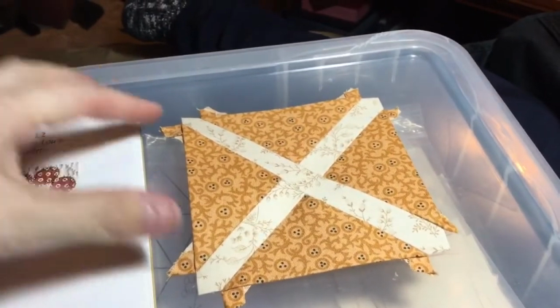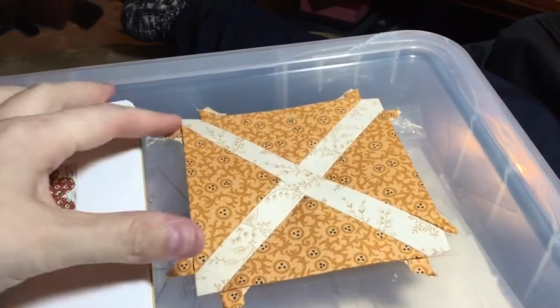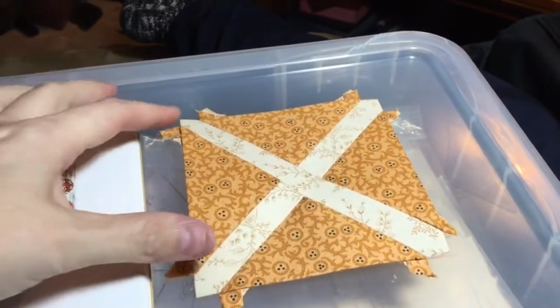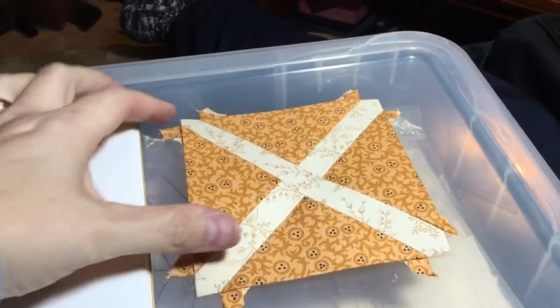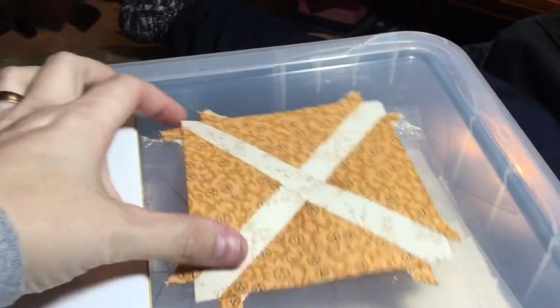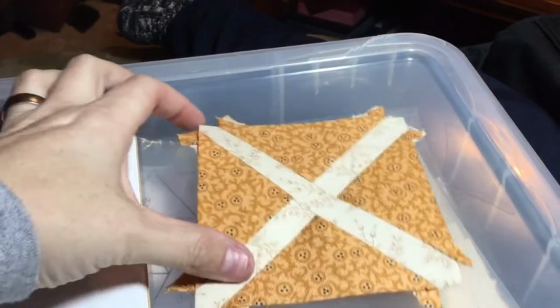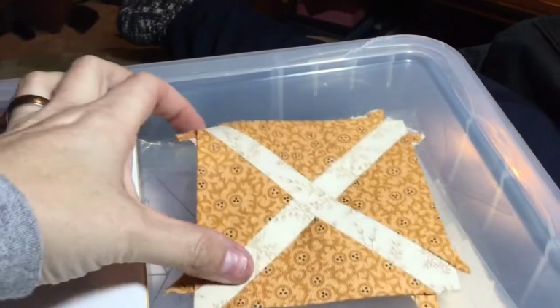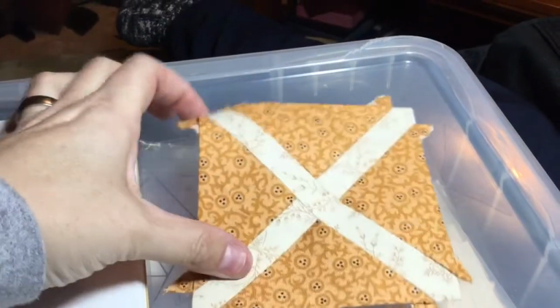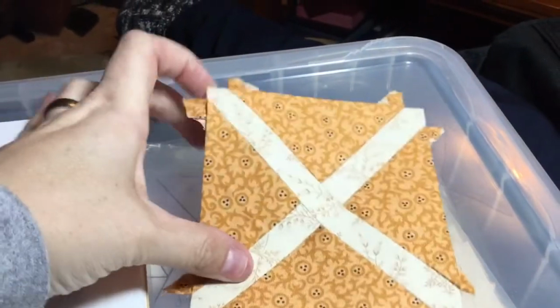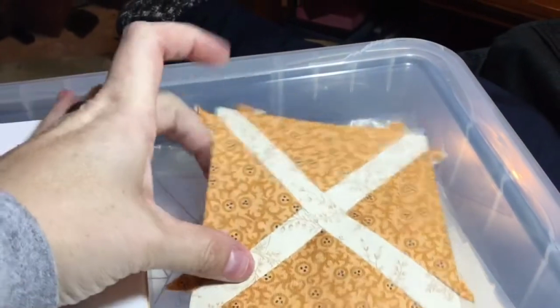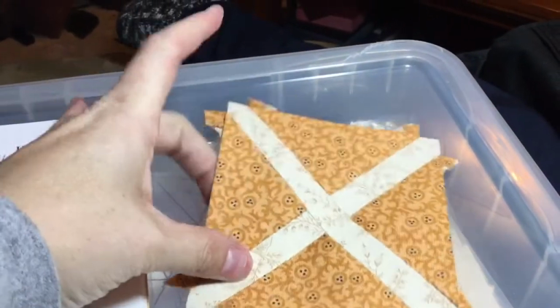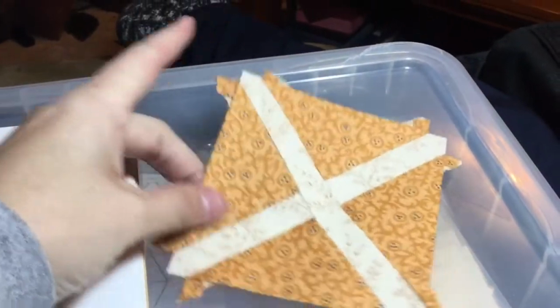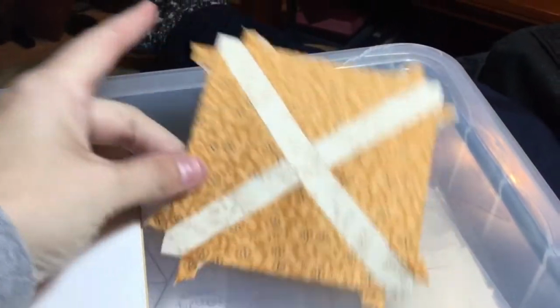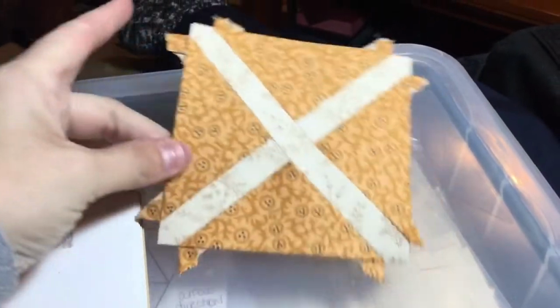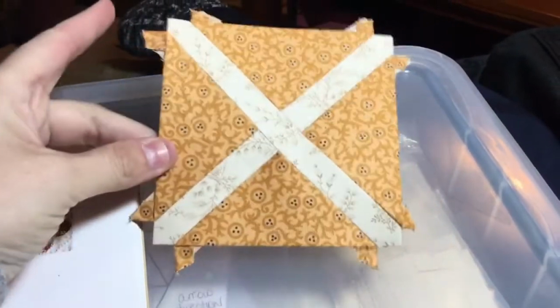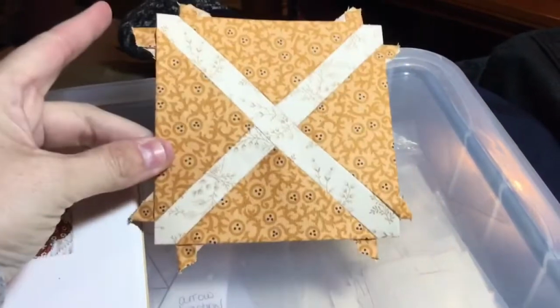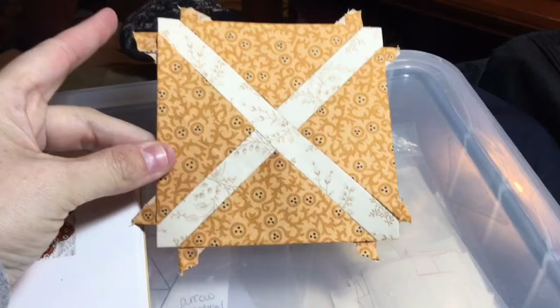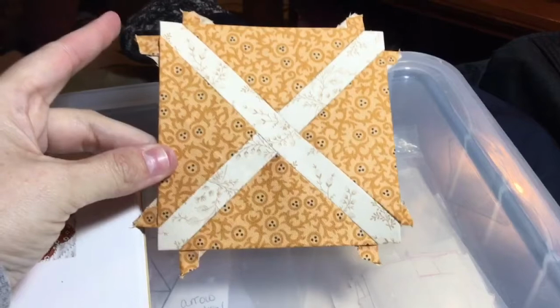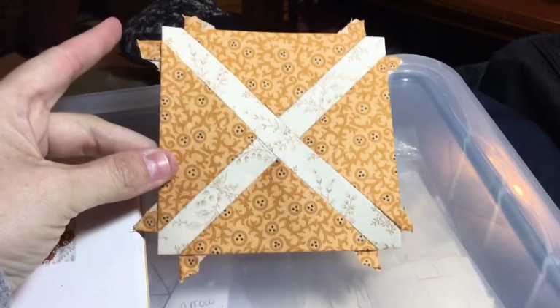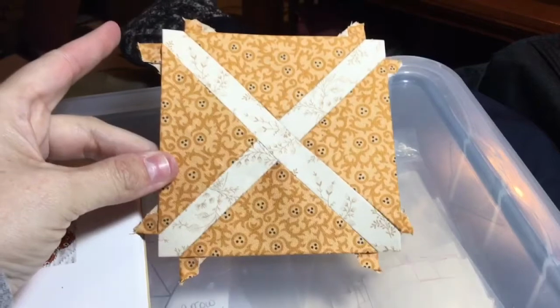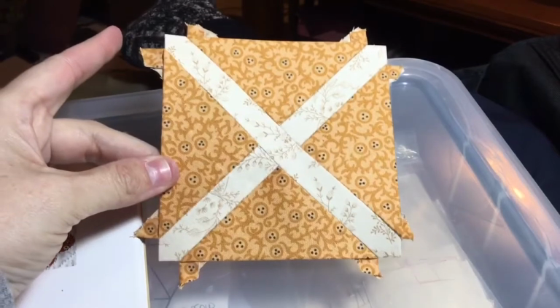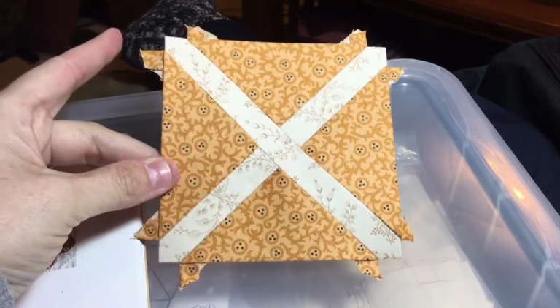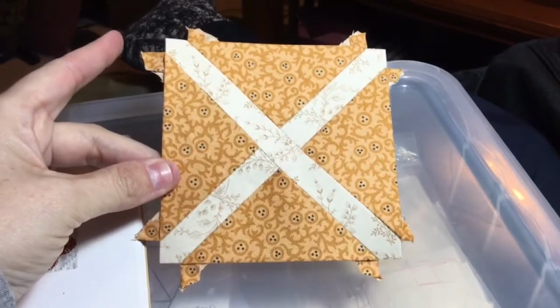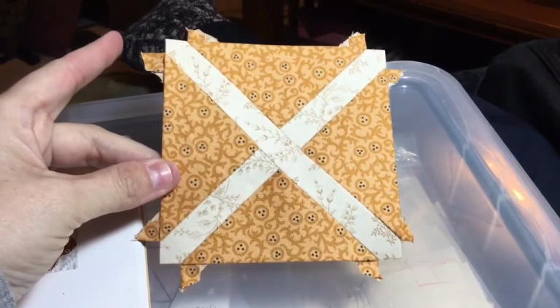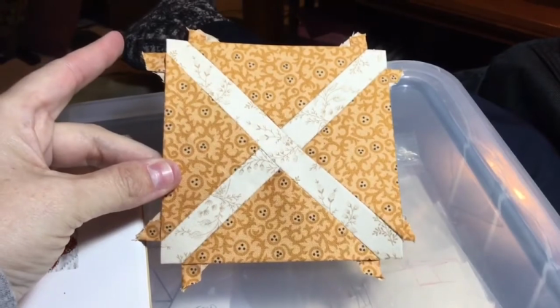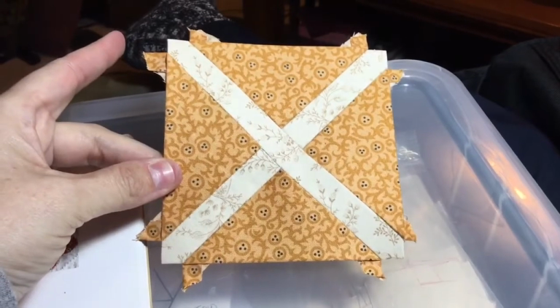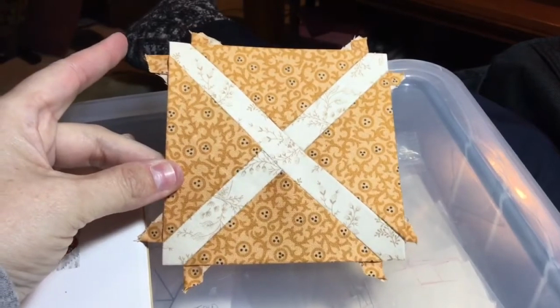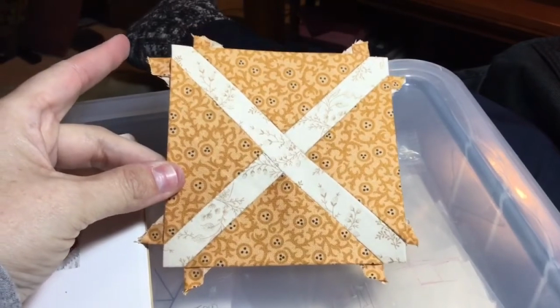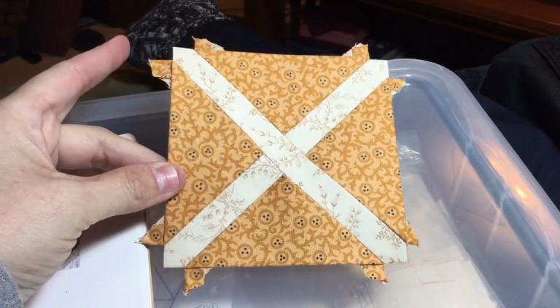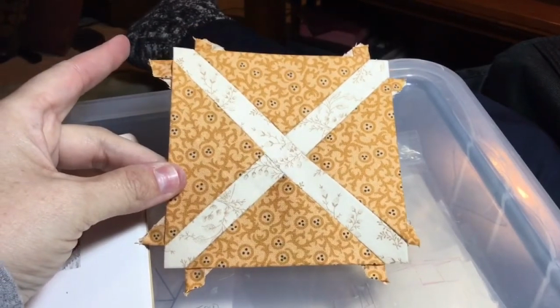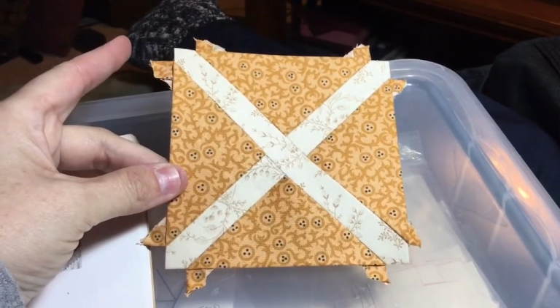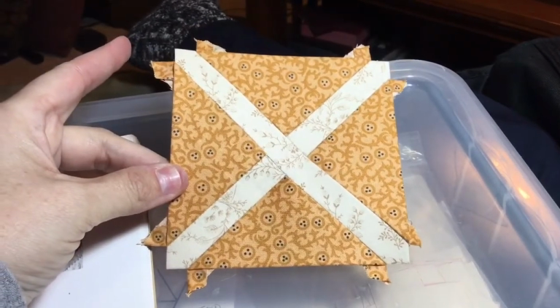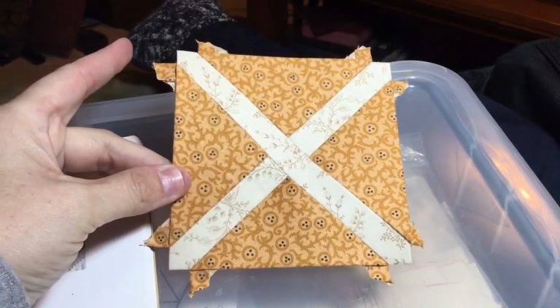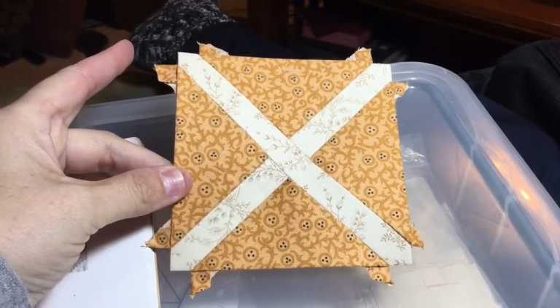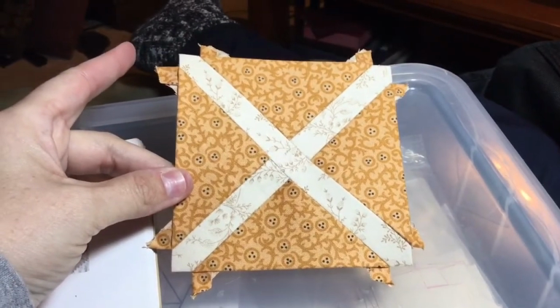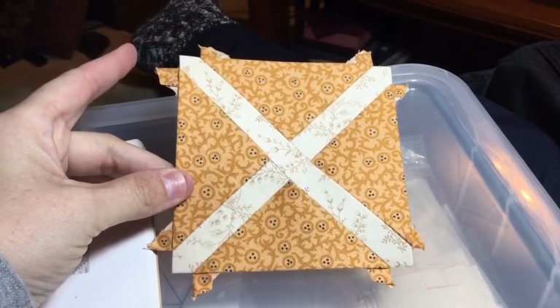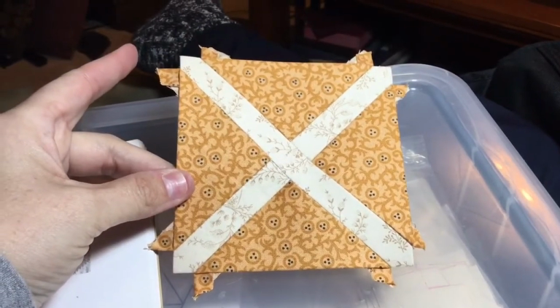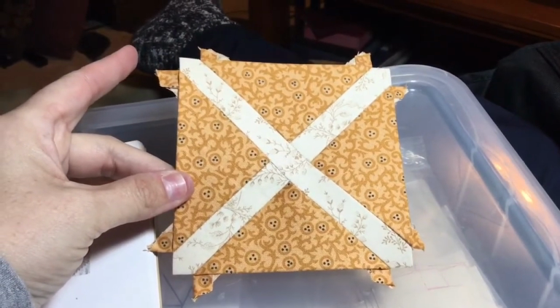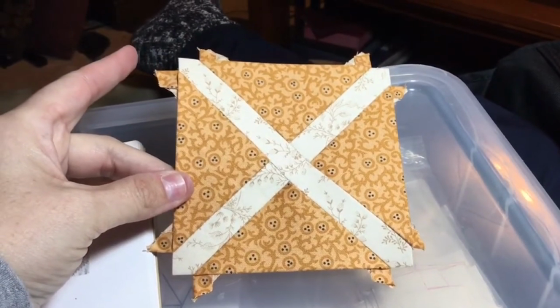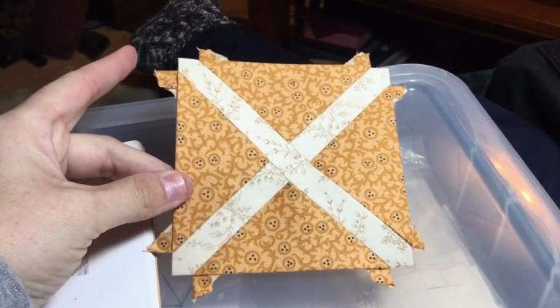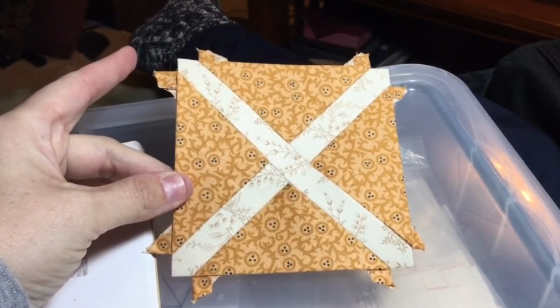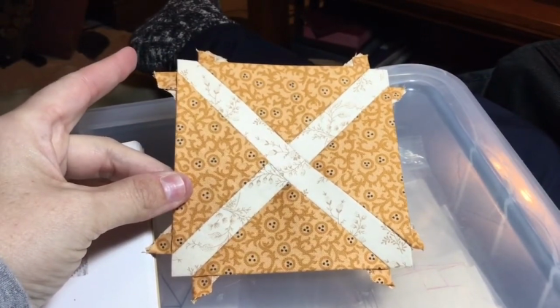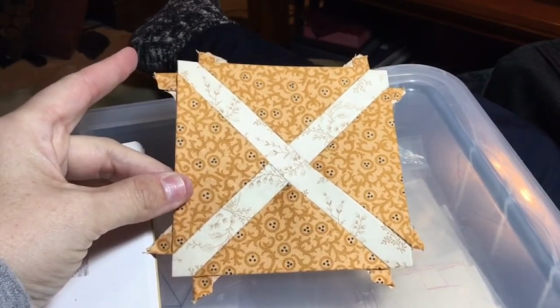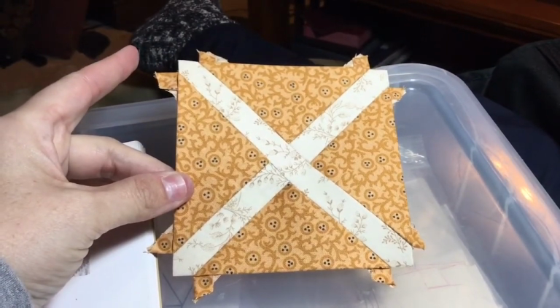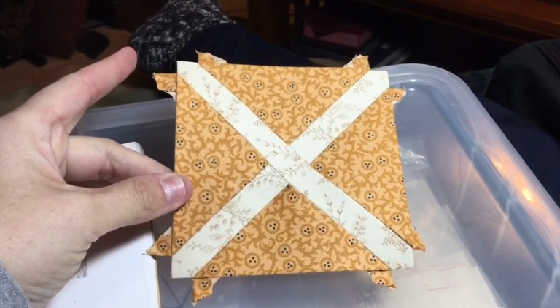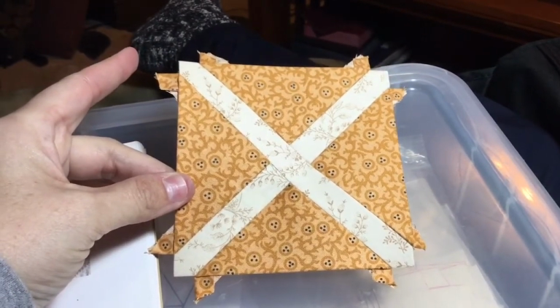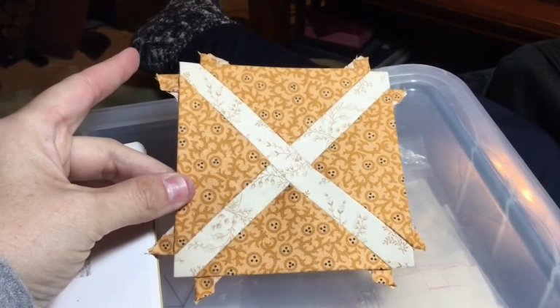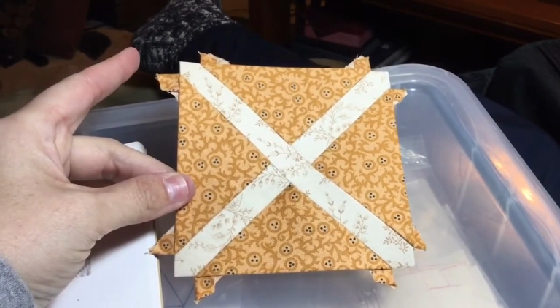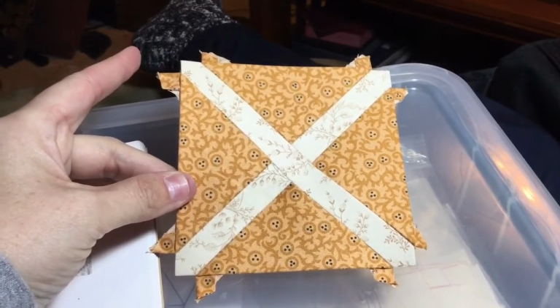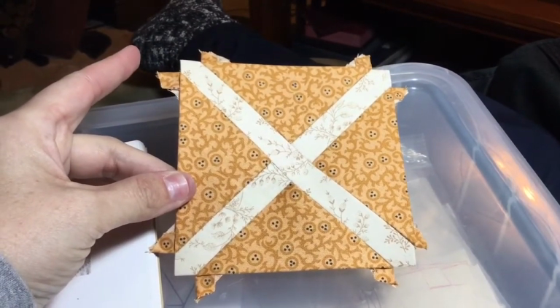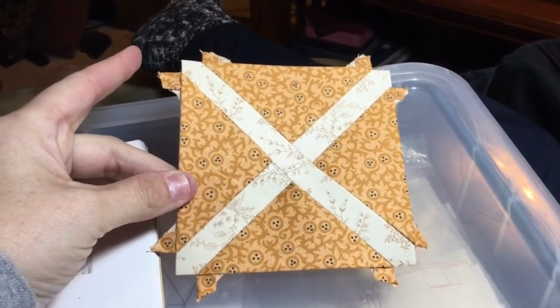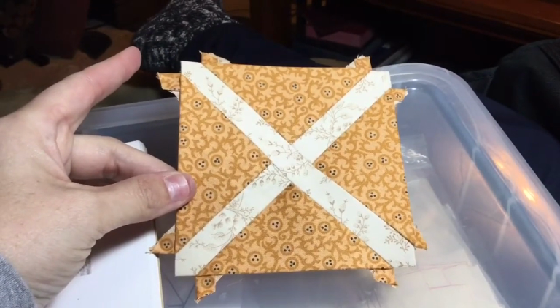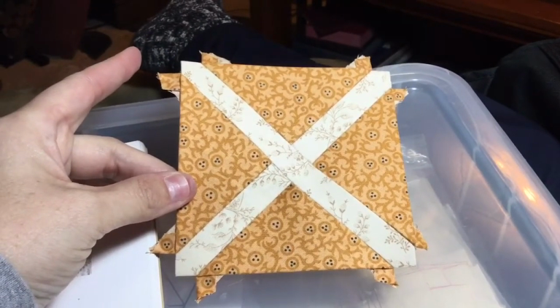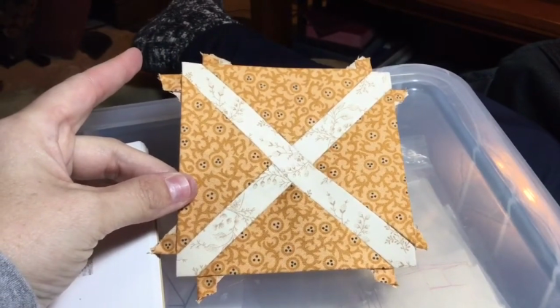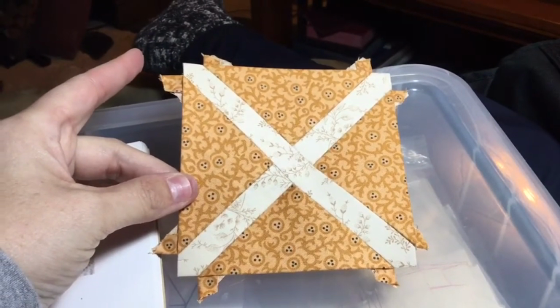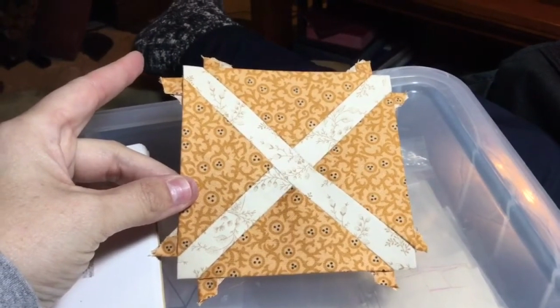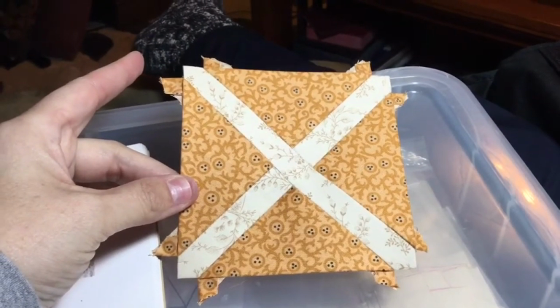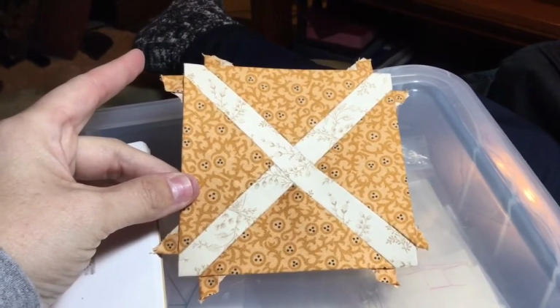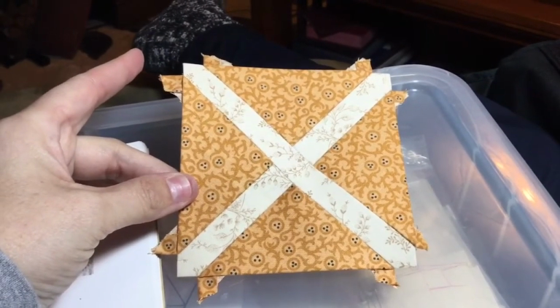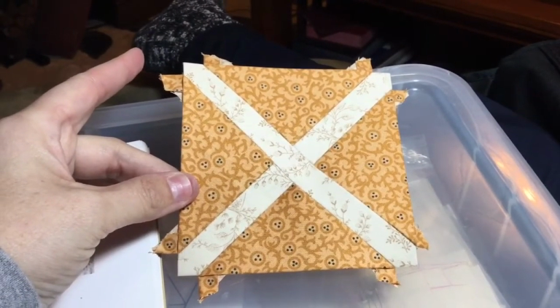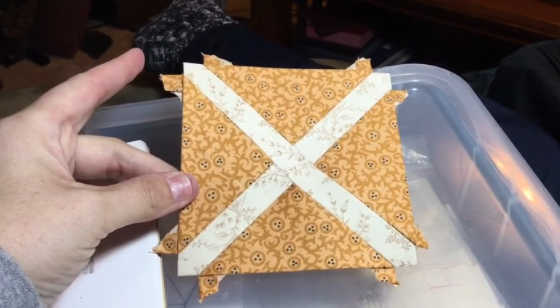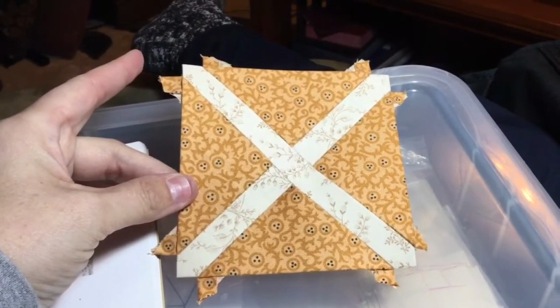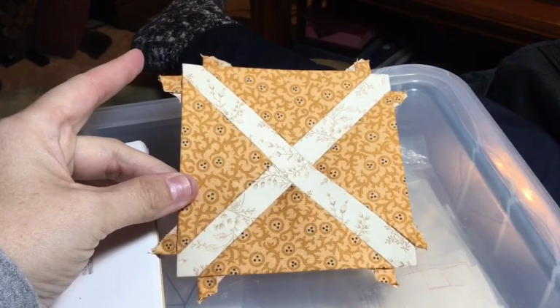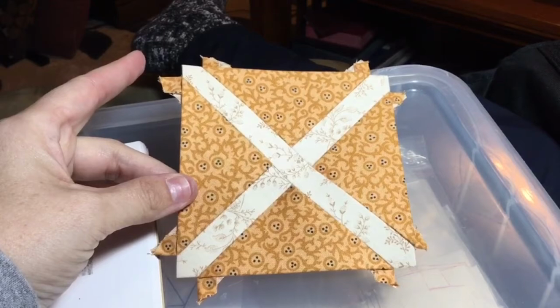With the completion of that last seam, I now have a completed block. It's really nice to have a nice quick block here and there.